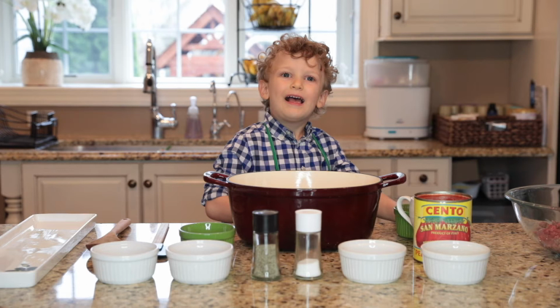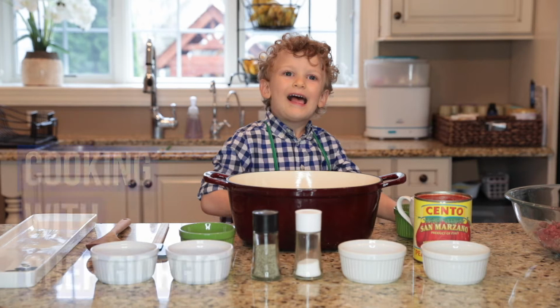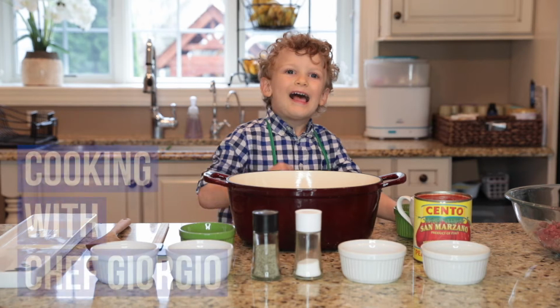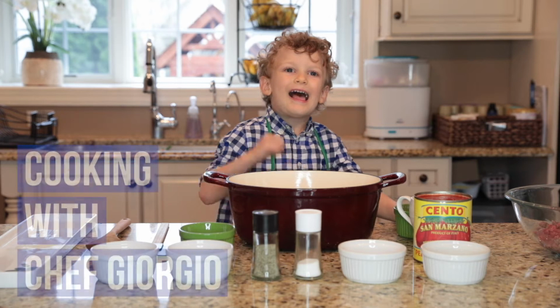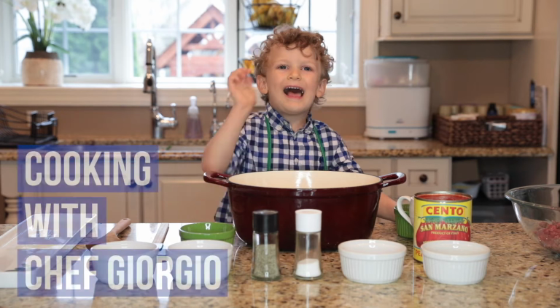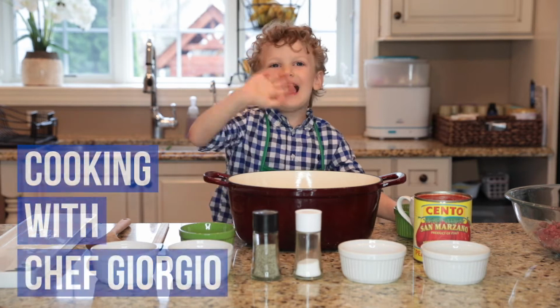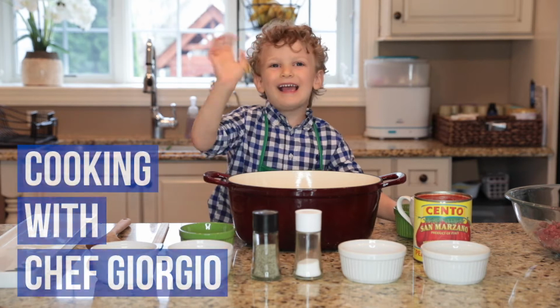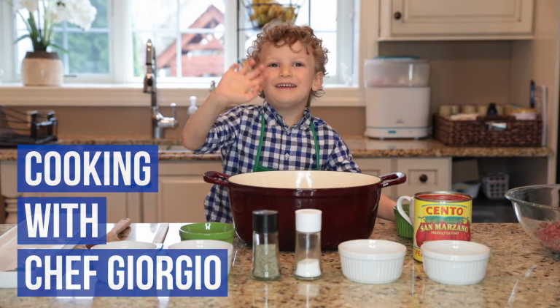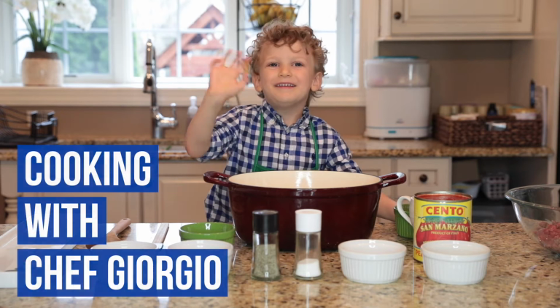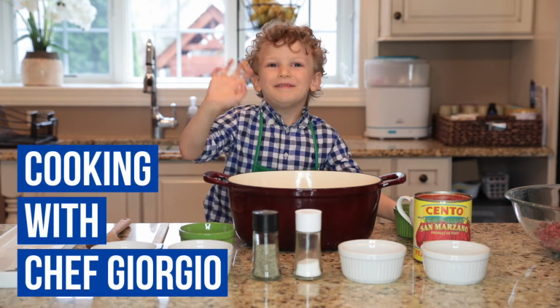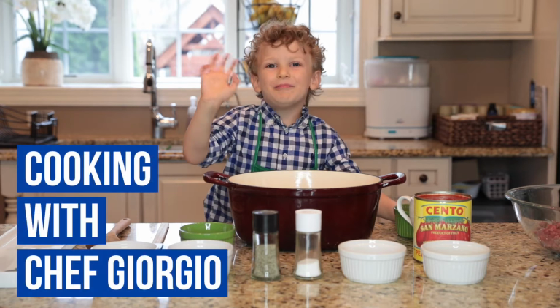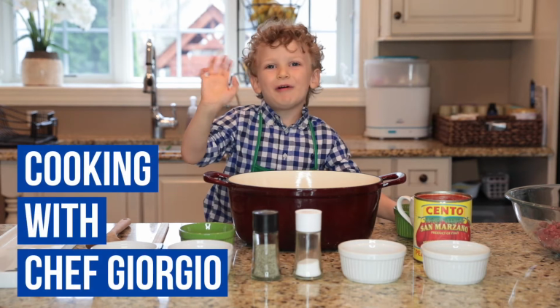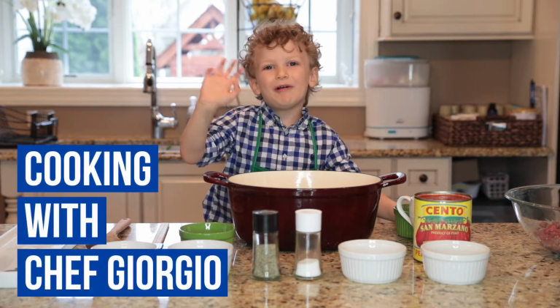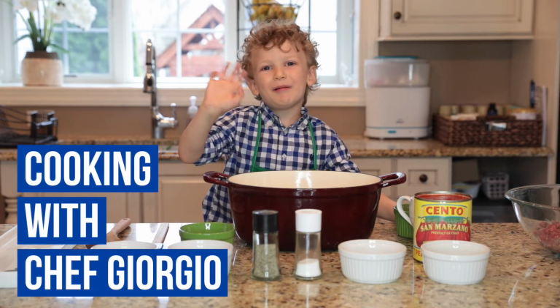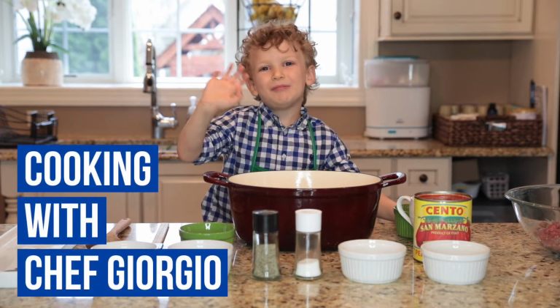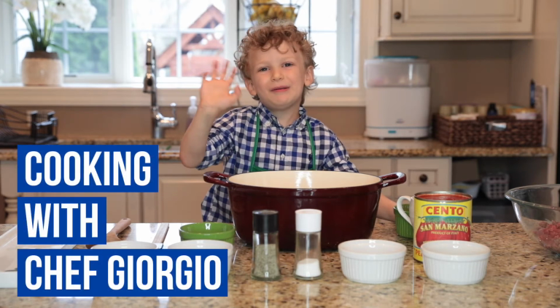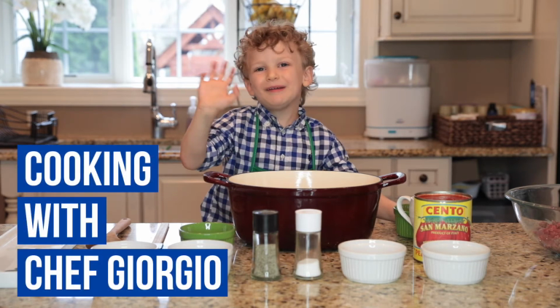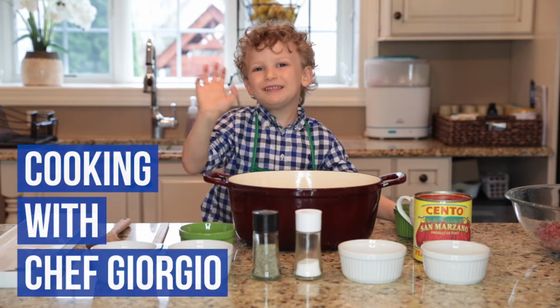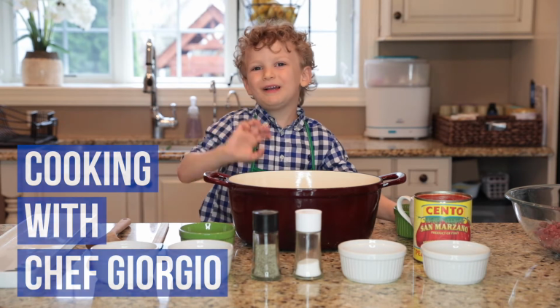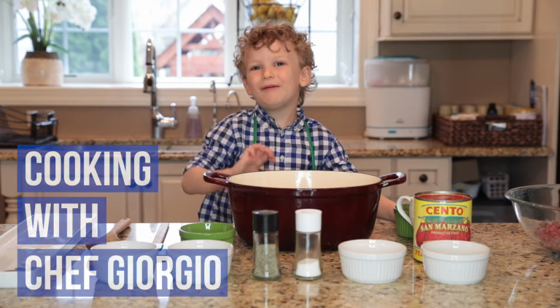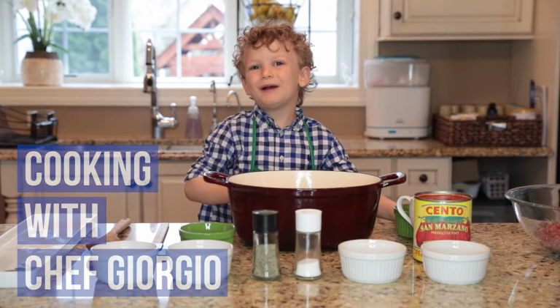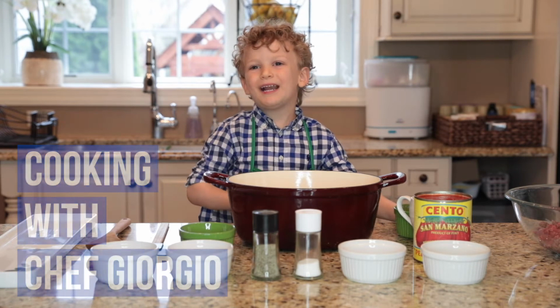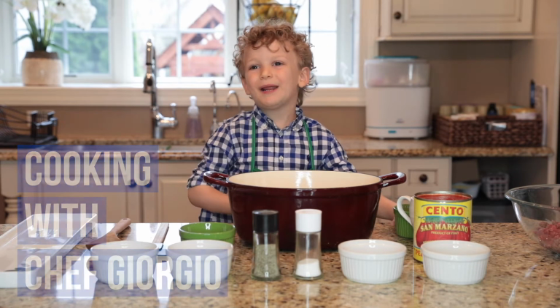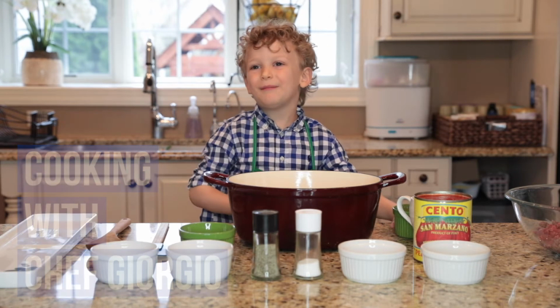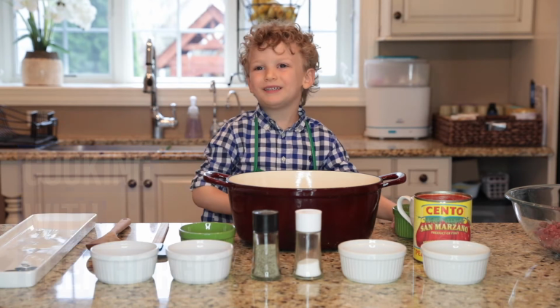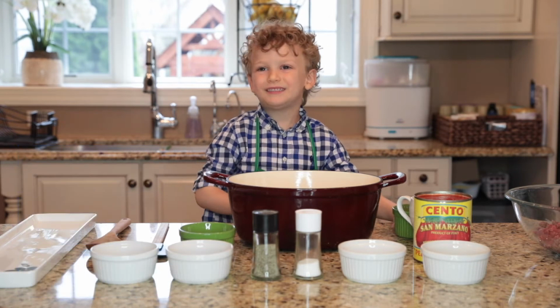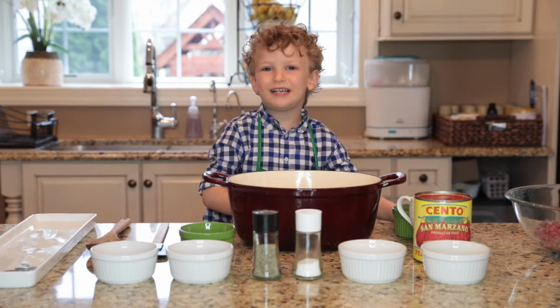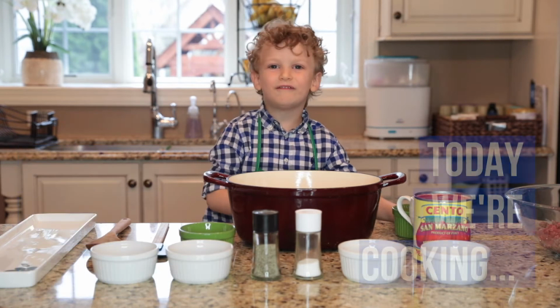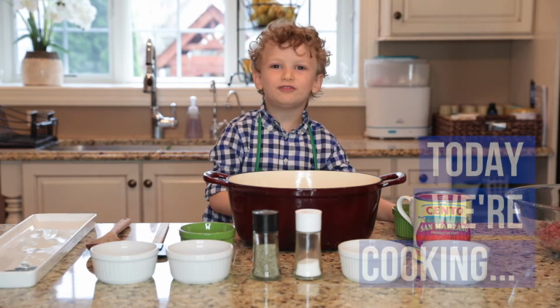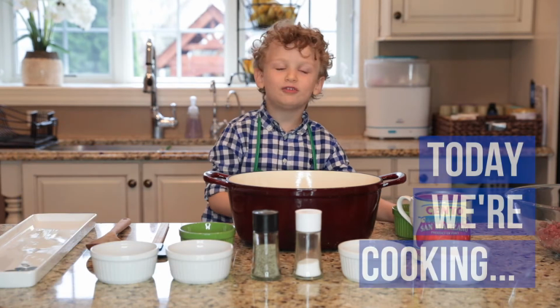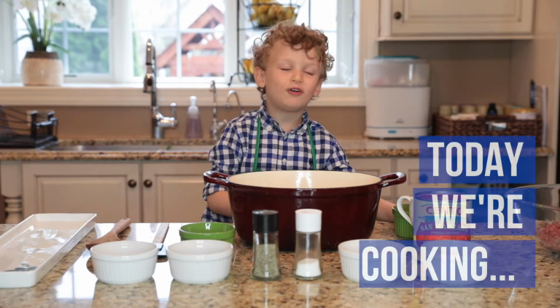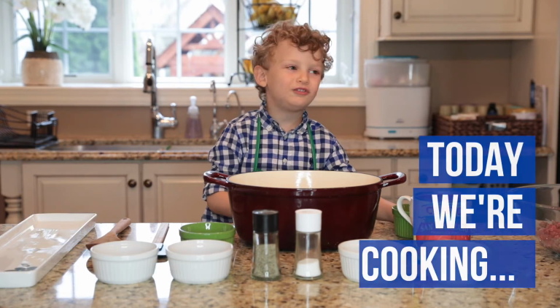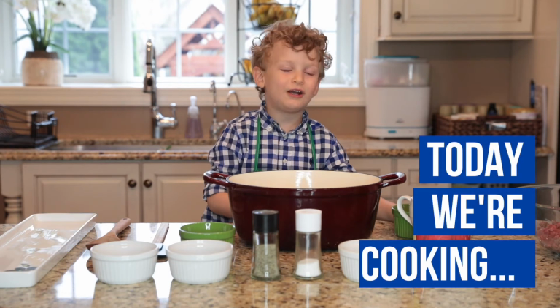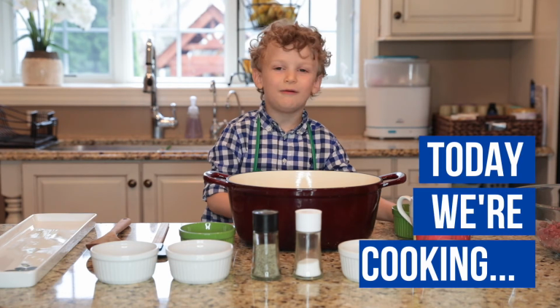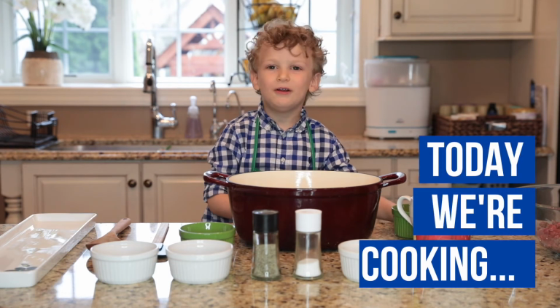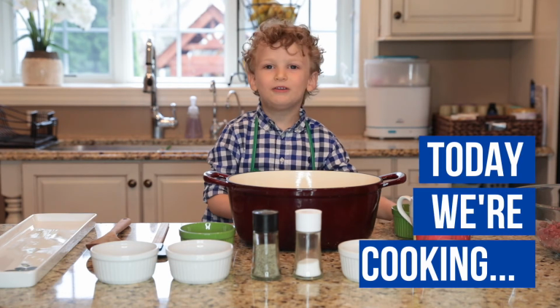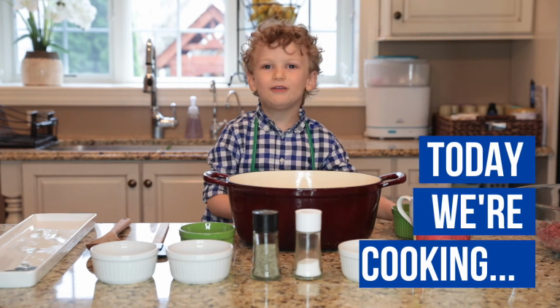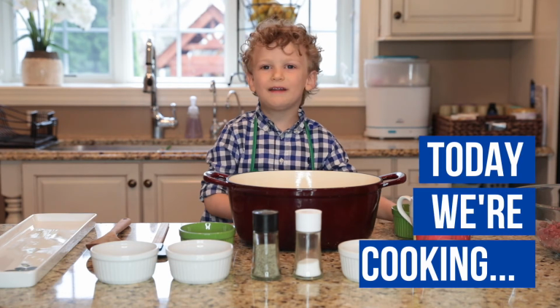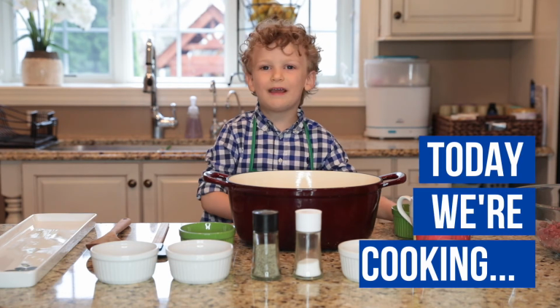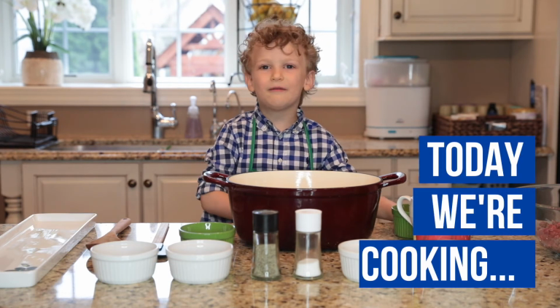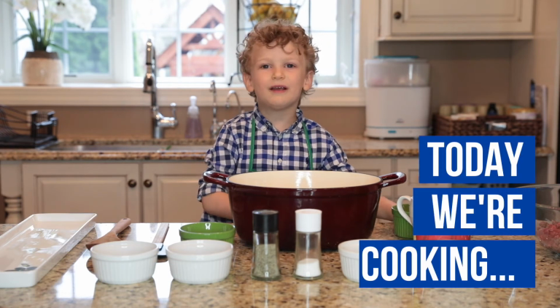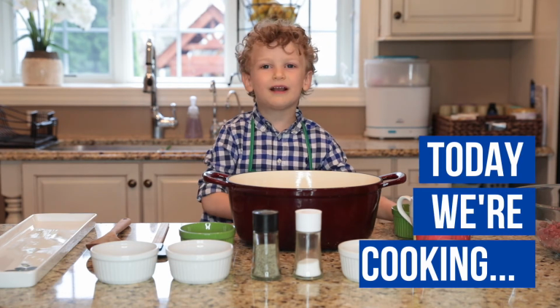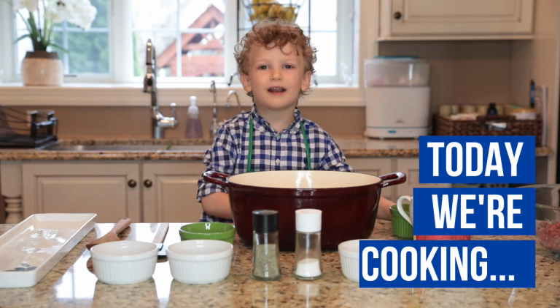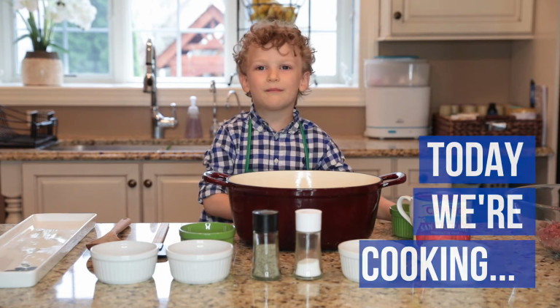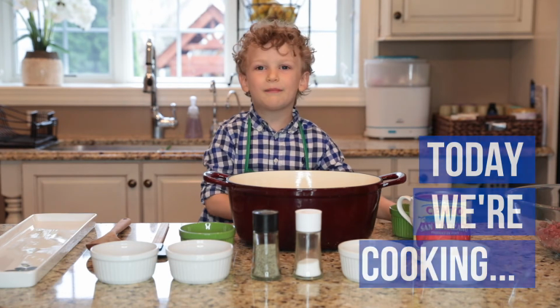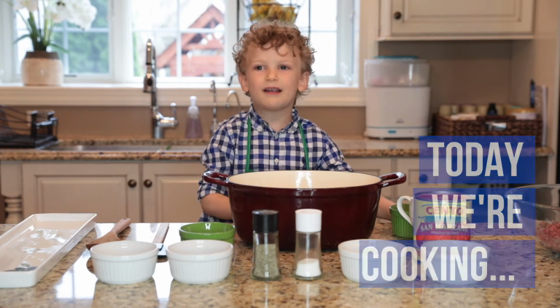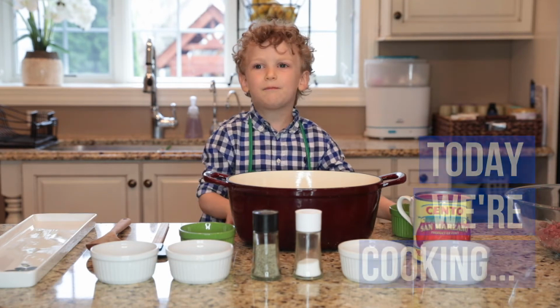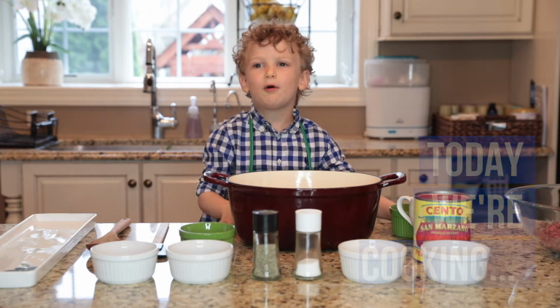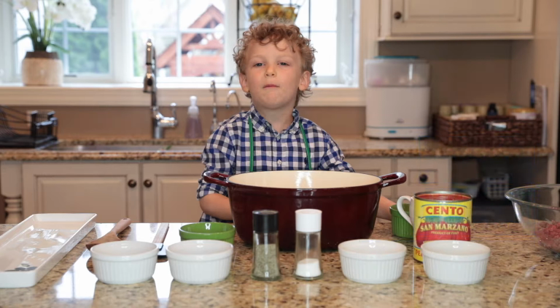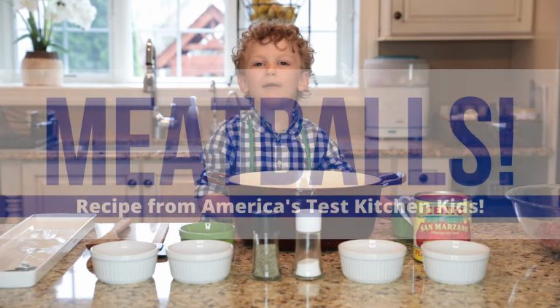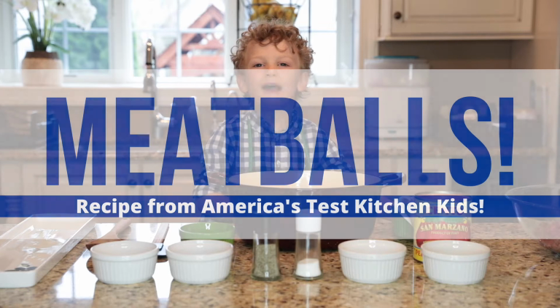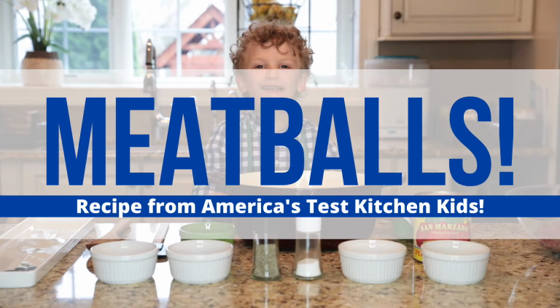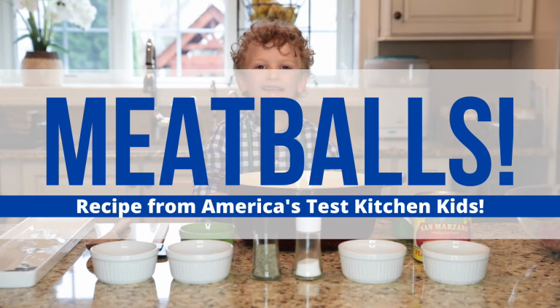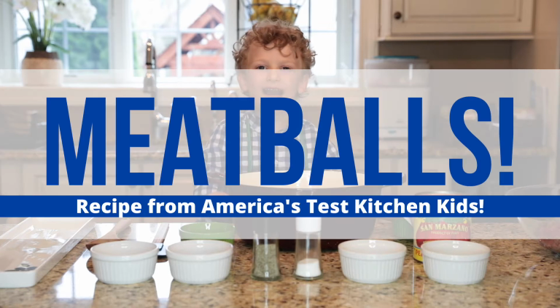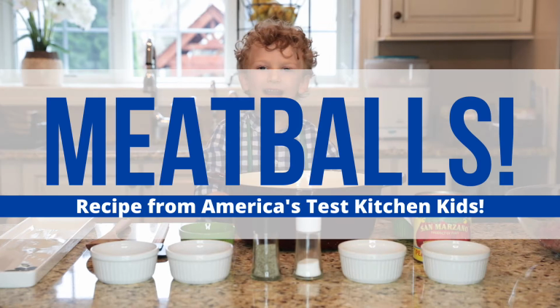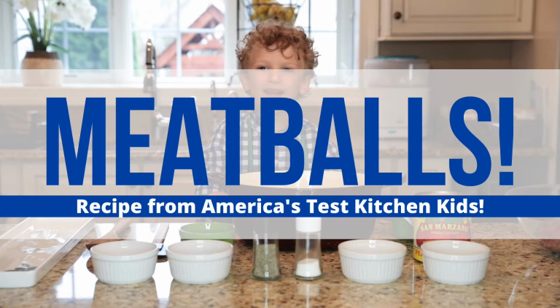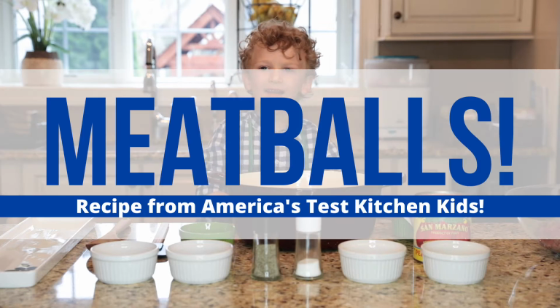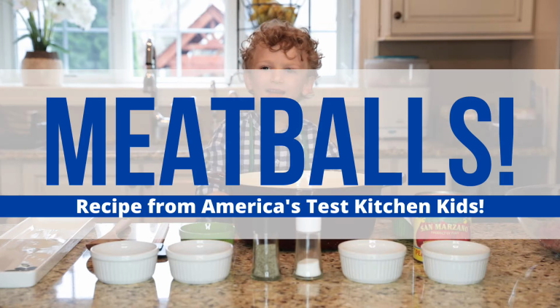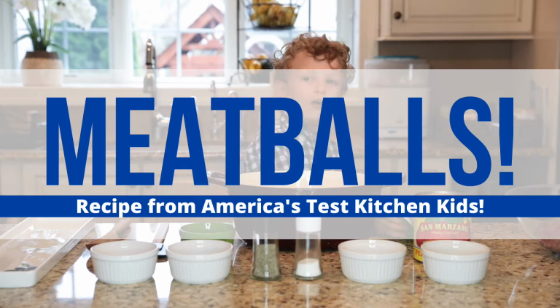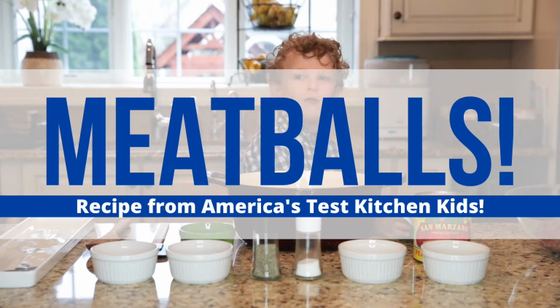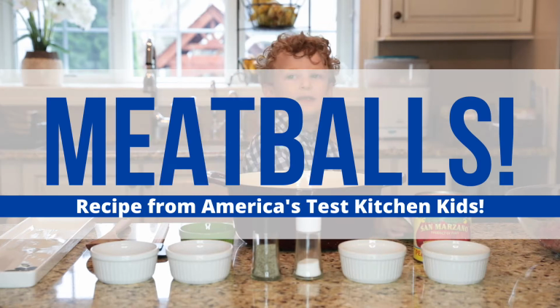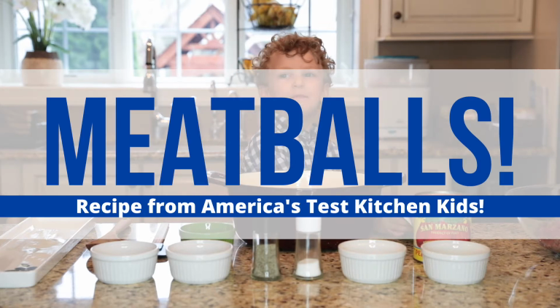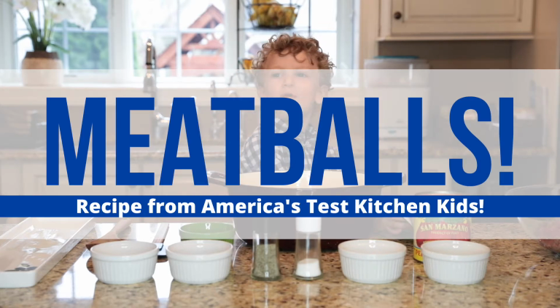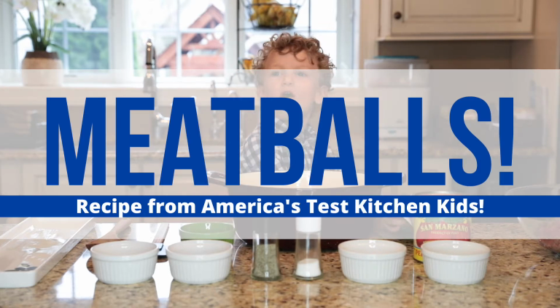Hi! Welcome to my show. My name is Steph Georgia. Today we are going to make pork pate or meatballs.